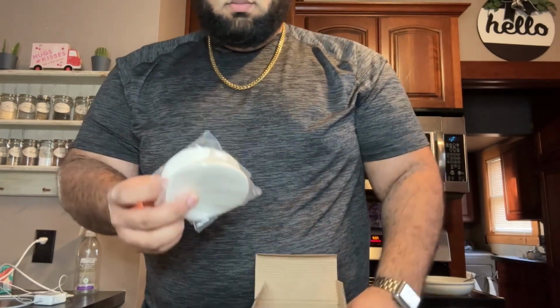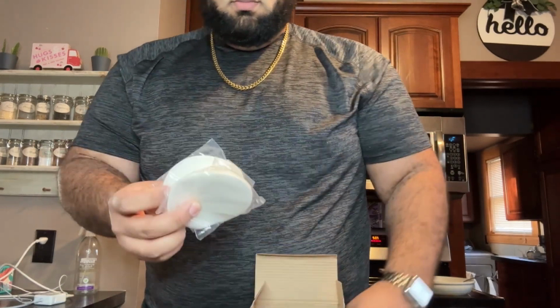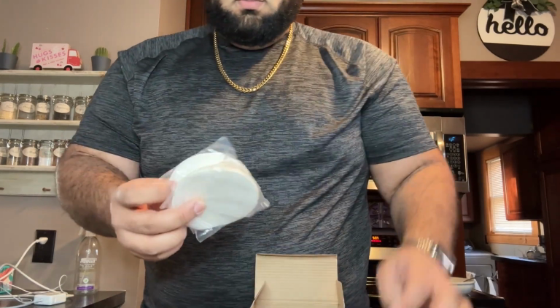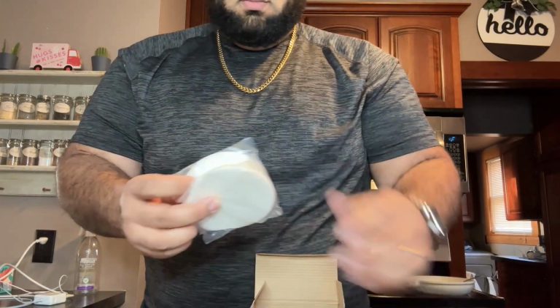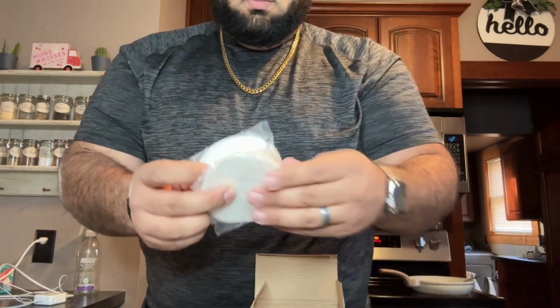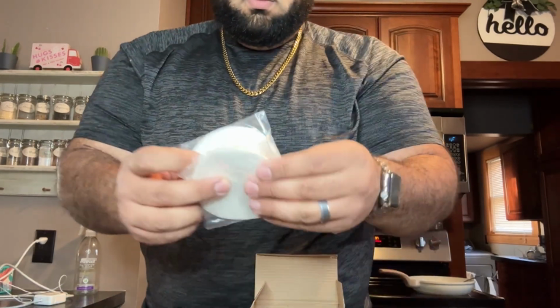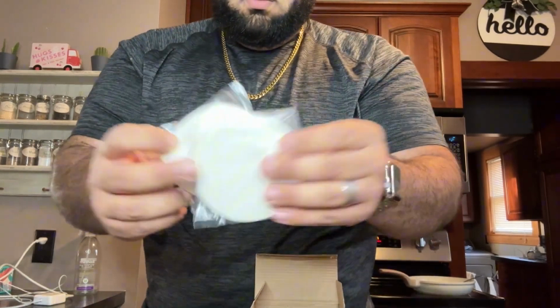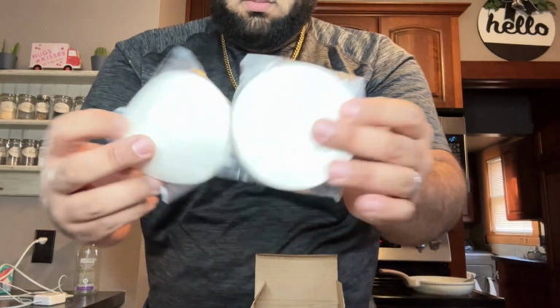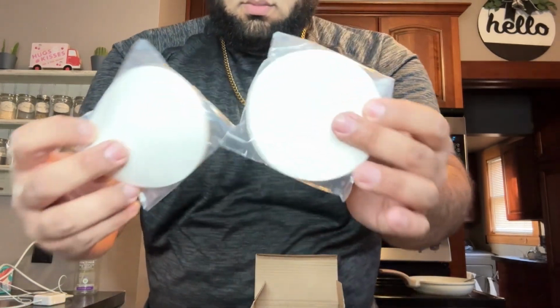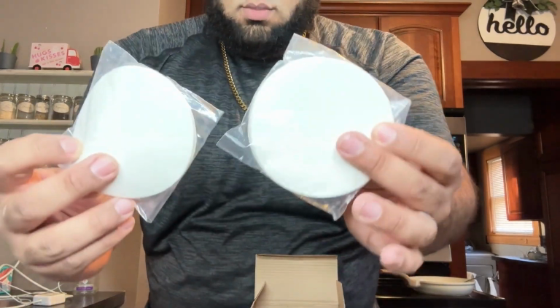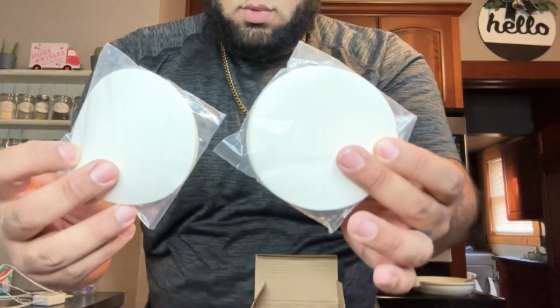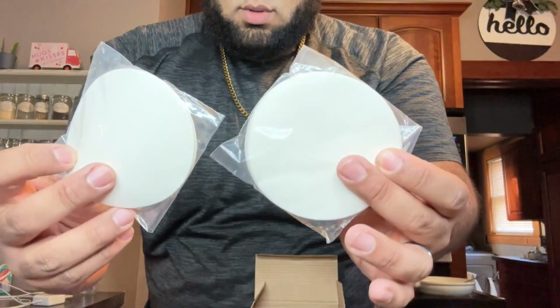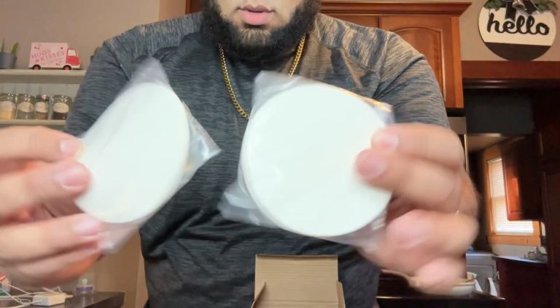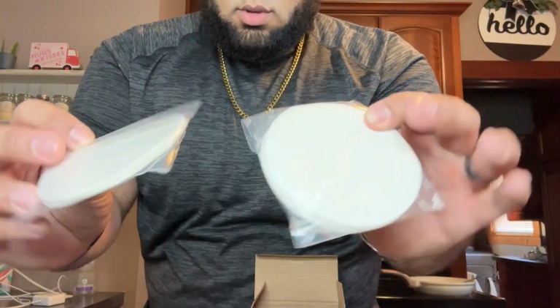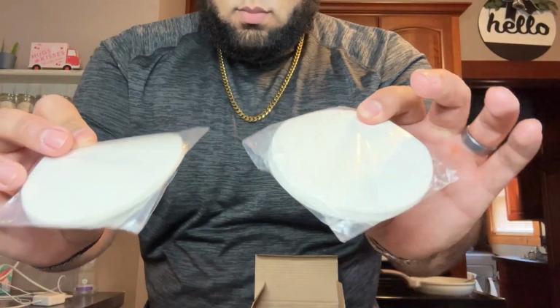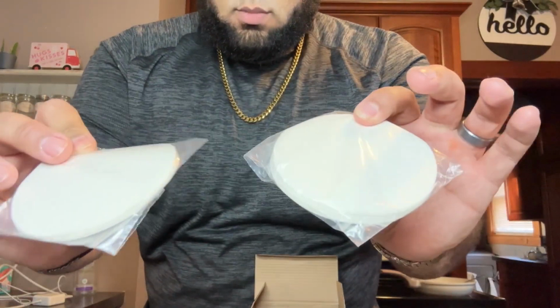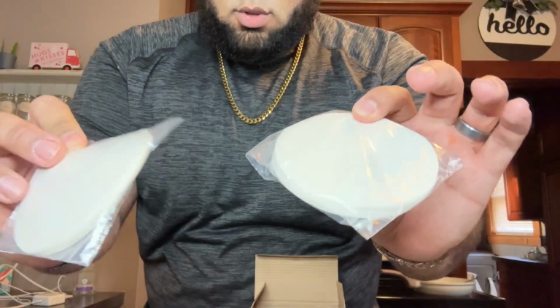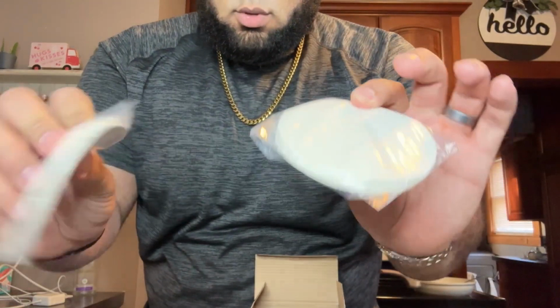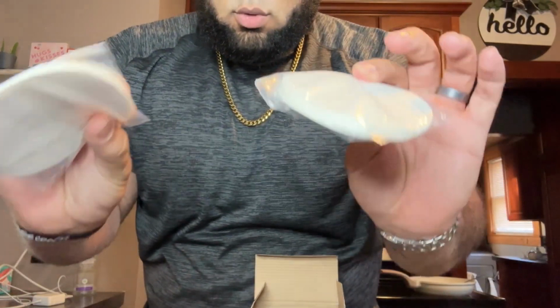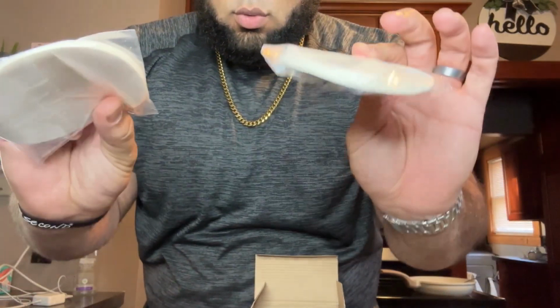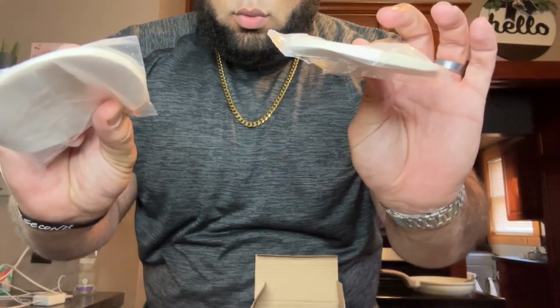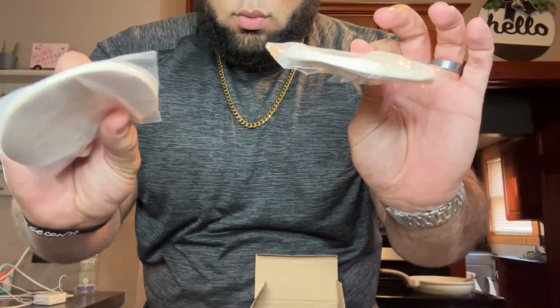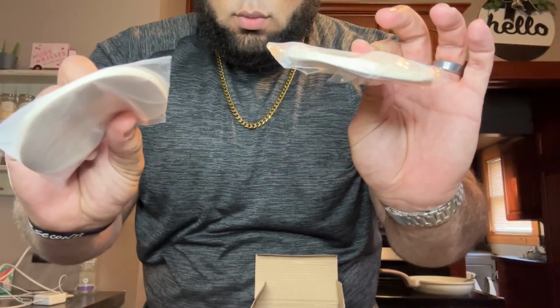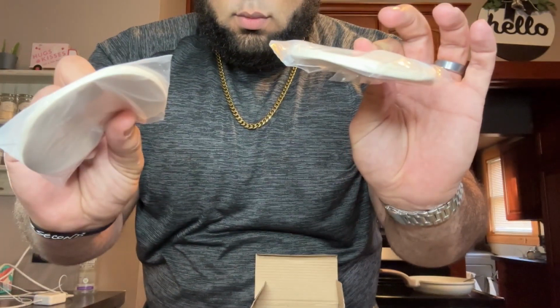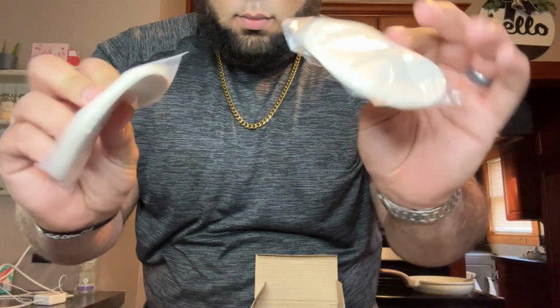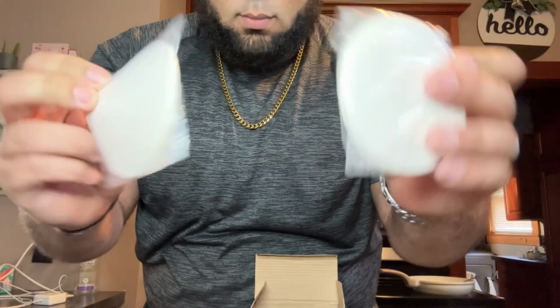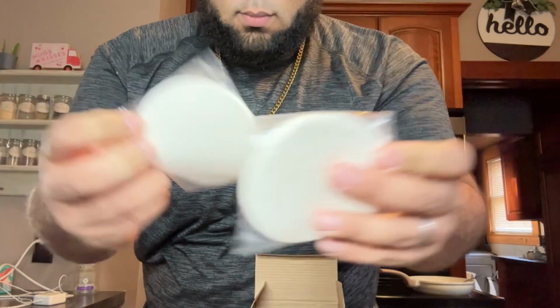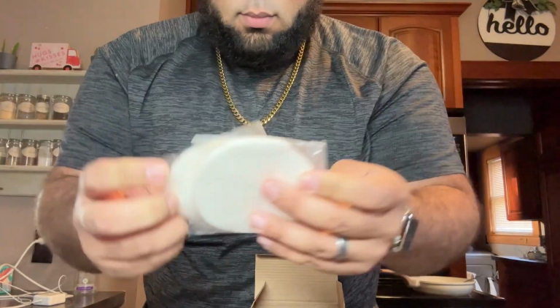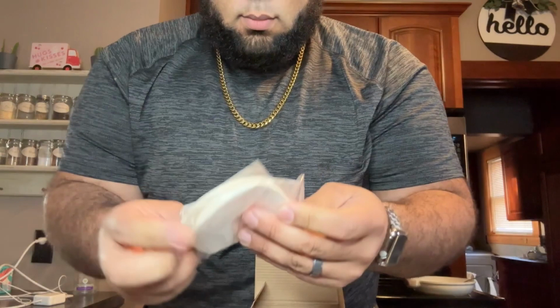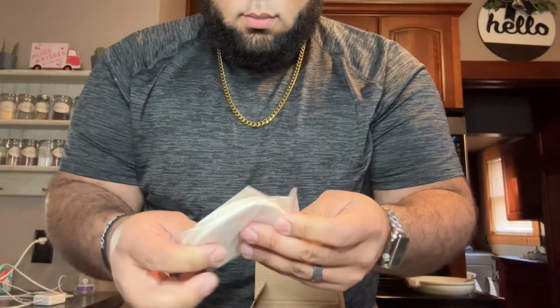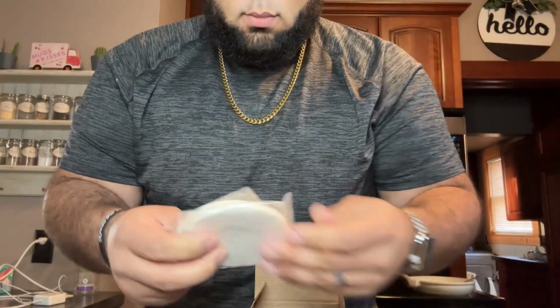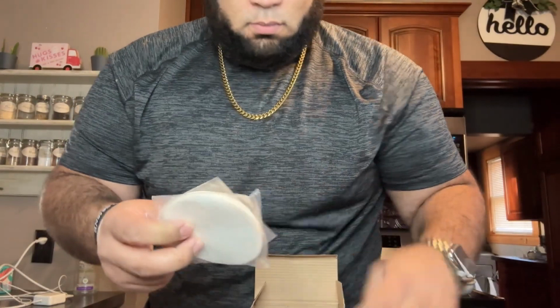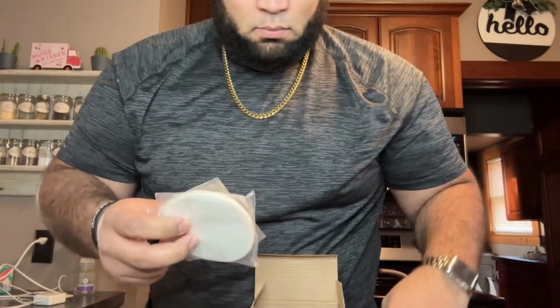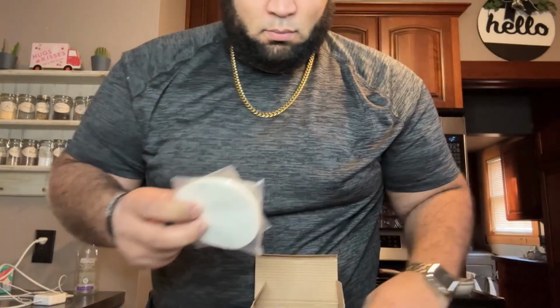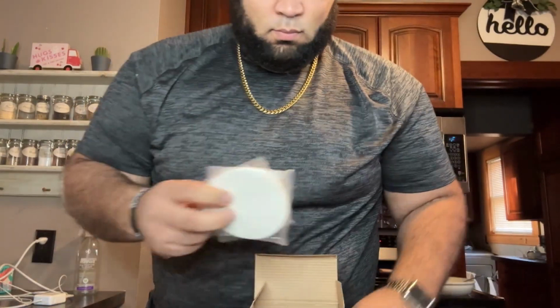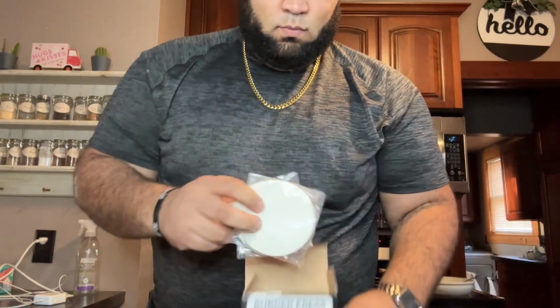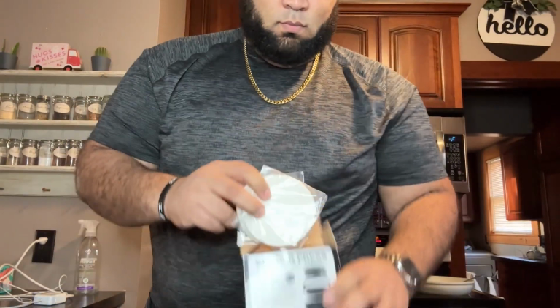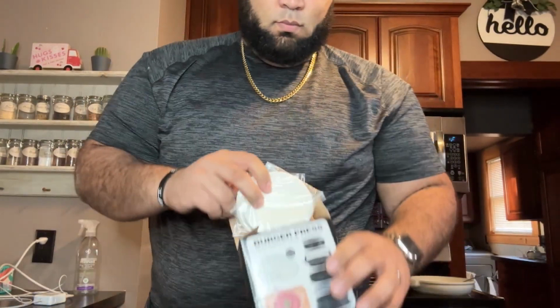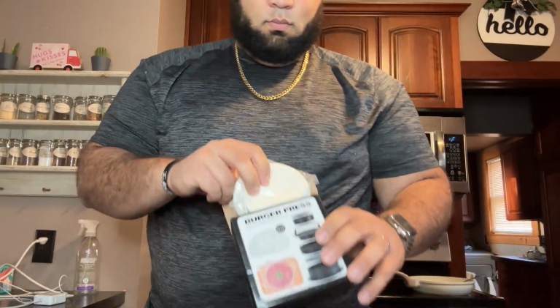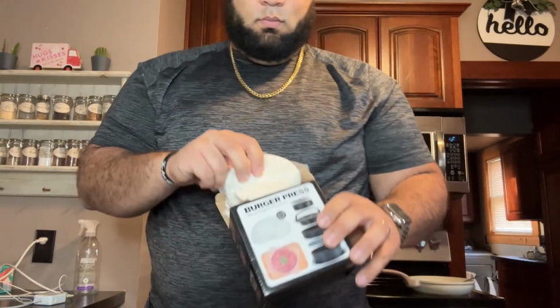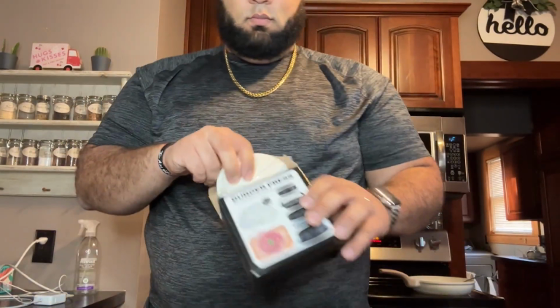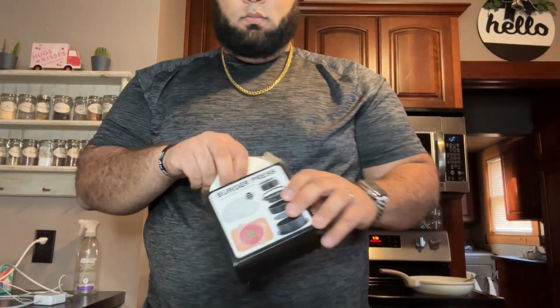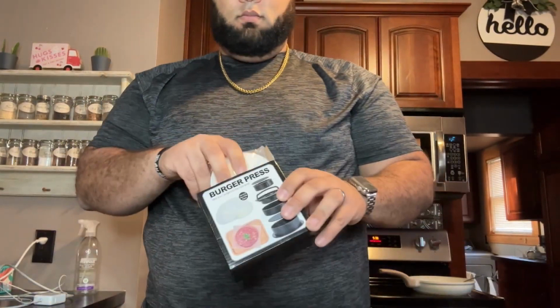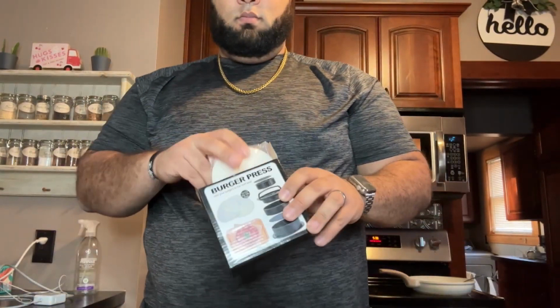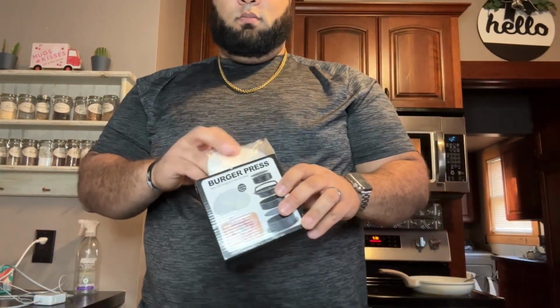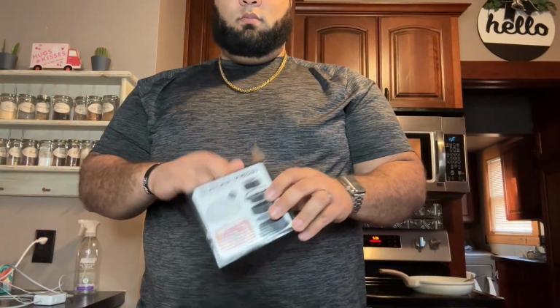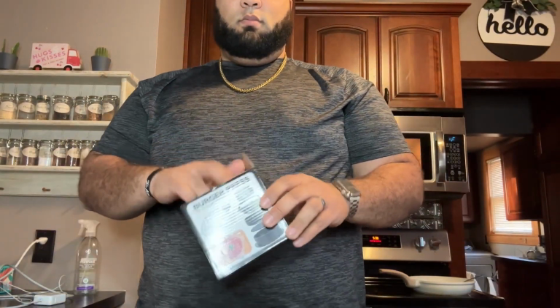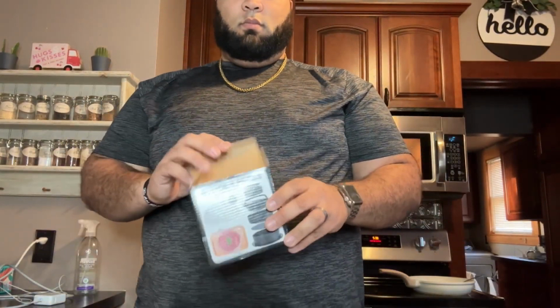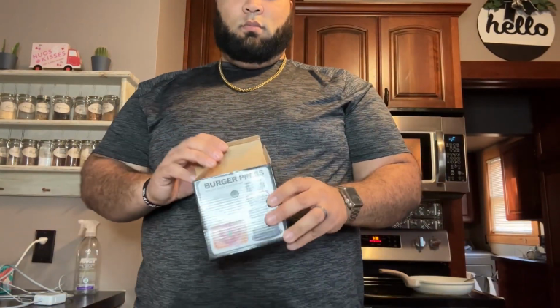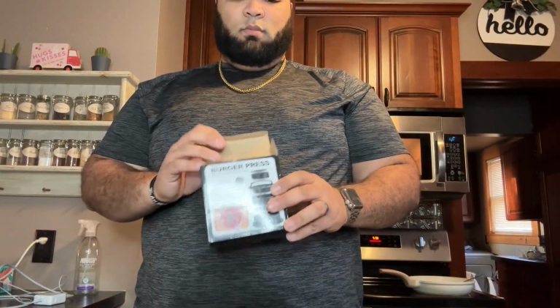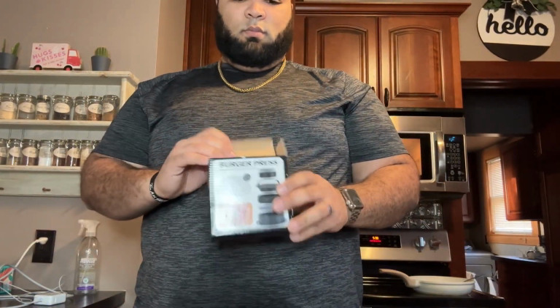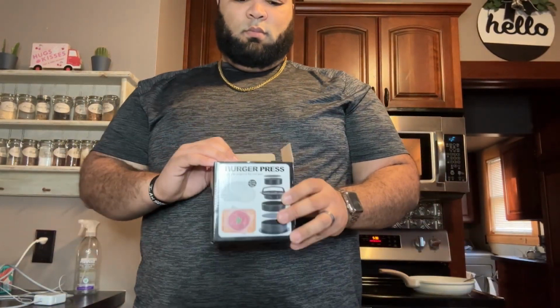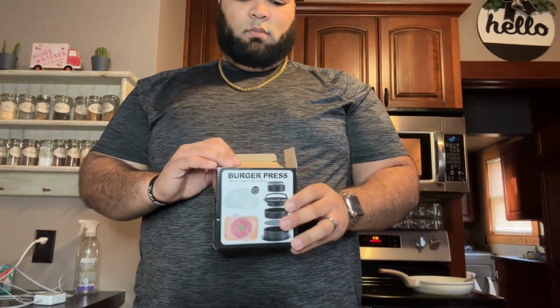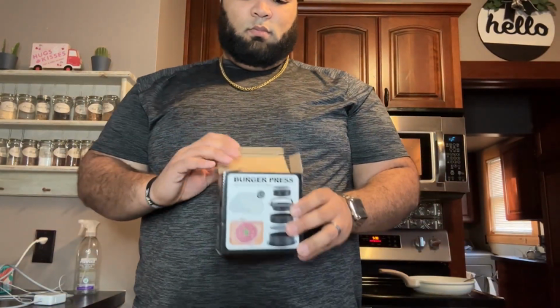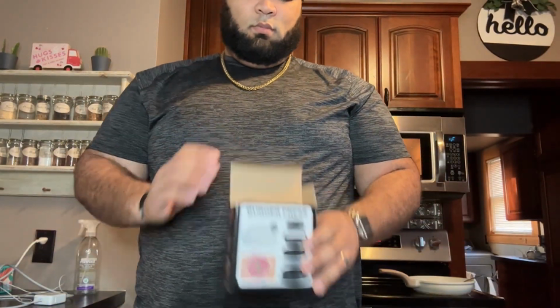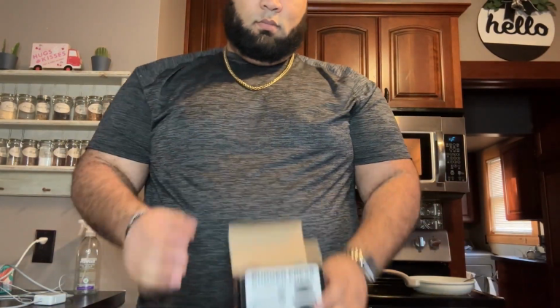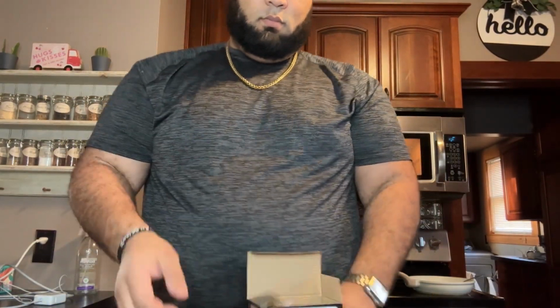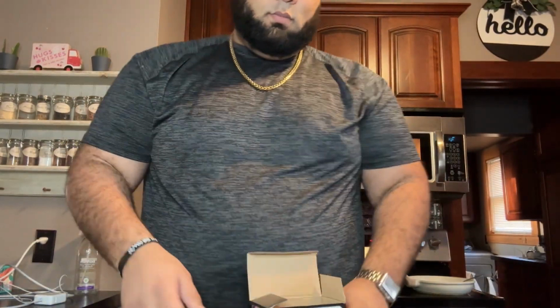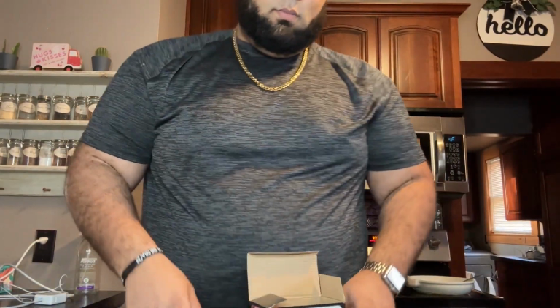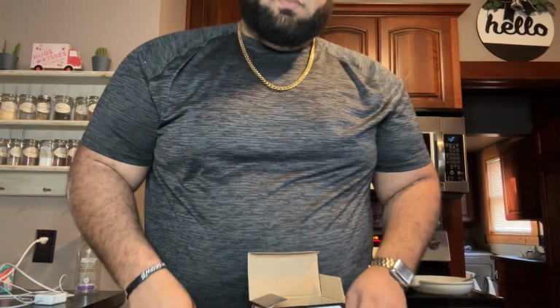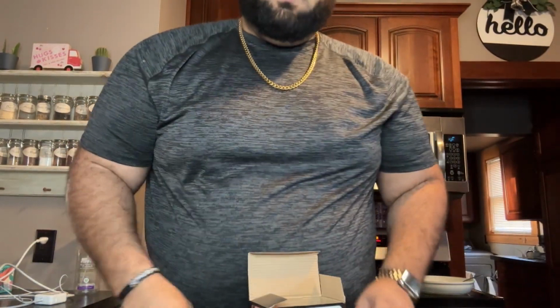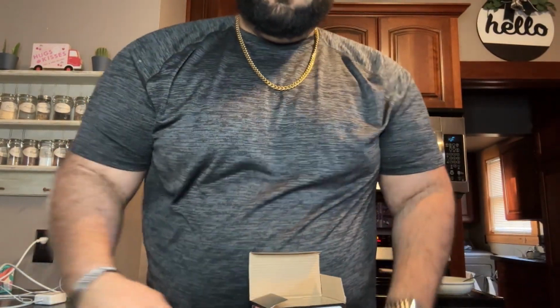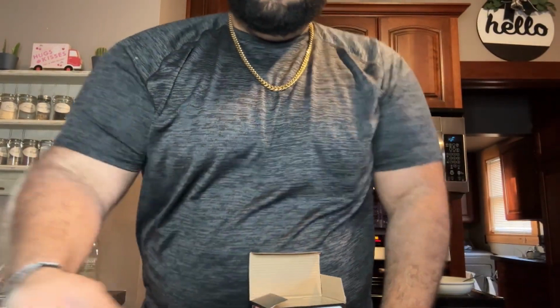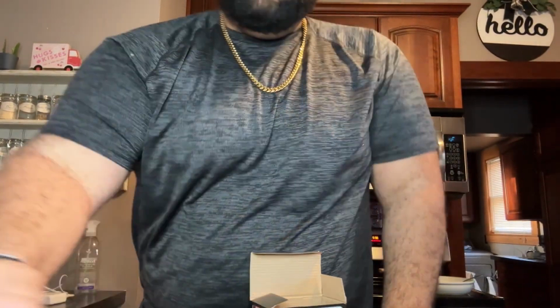Last but not least are the 100 parchment papers that fit perfectly in the large base. These help keep the patties intact for removal and also speed up the cleaning process. I'm excited to try this press out.